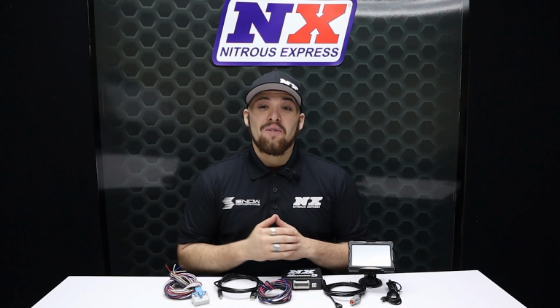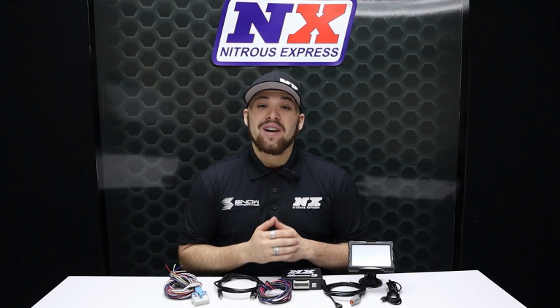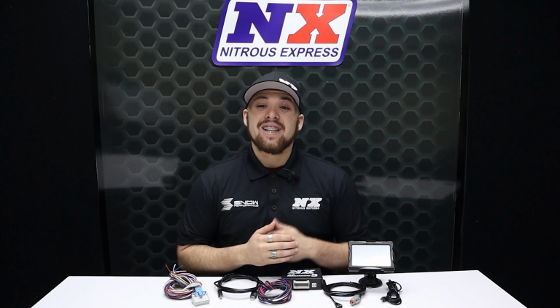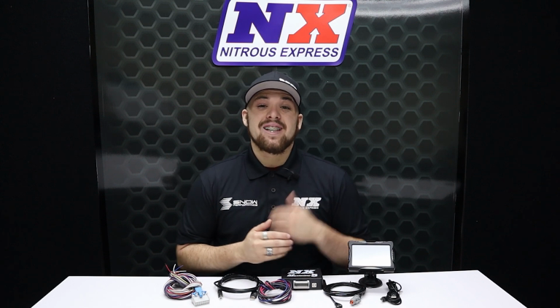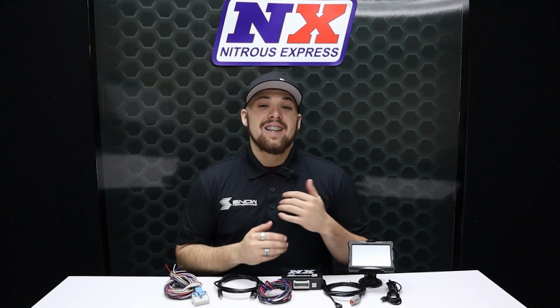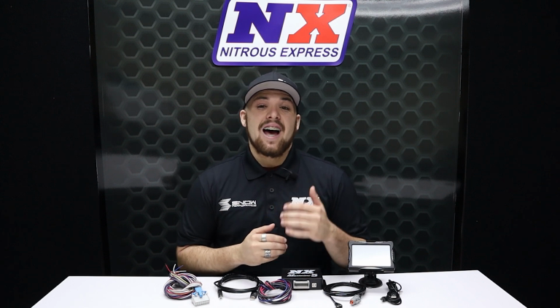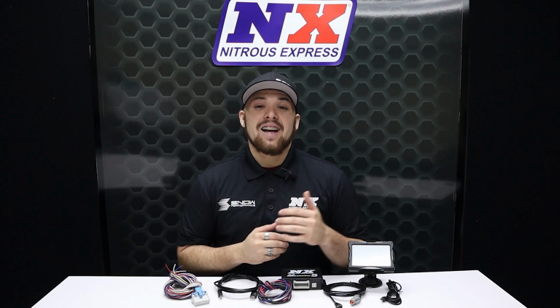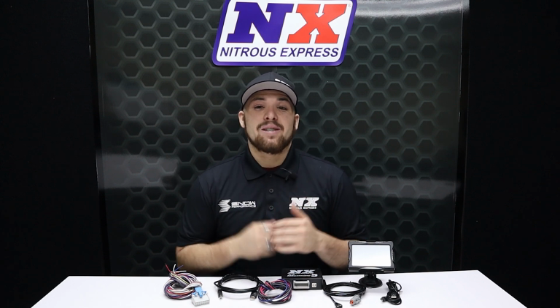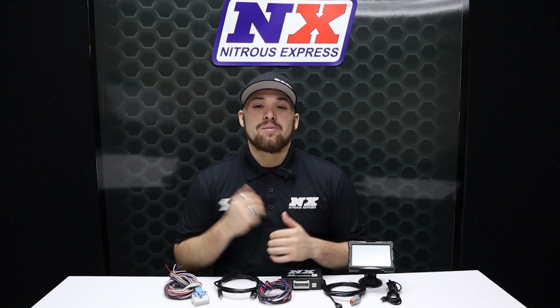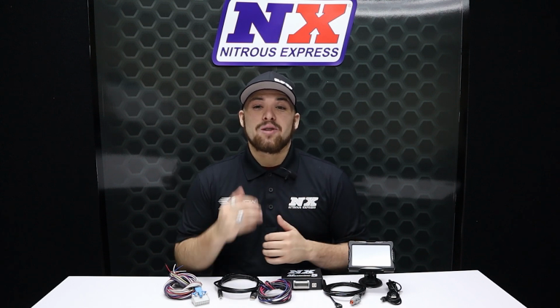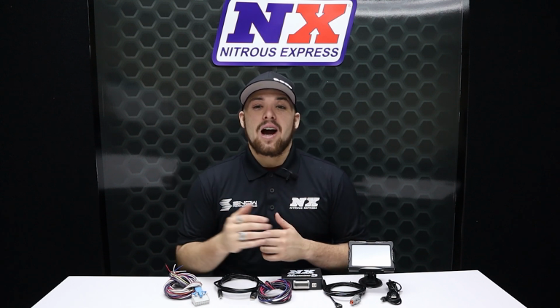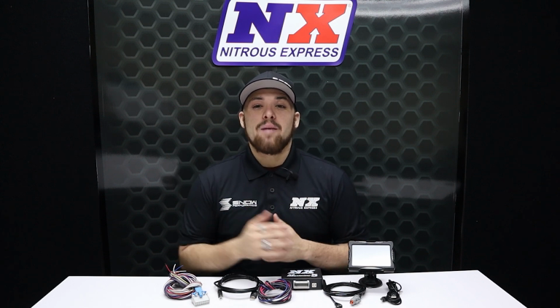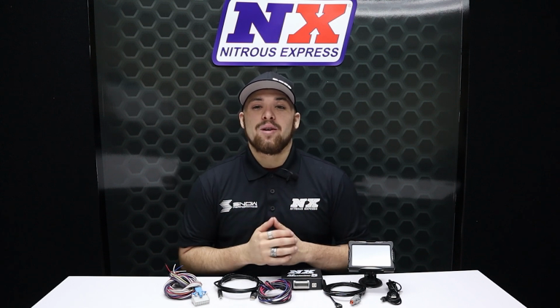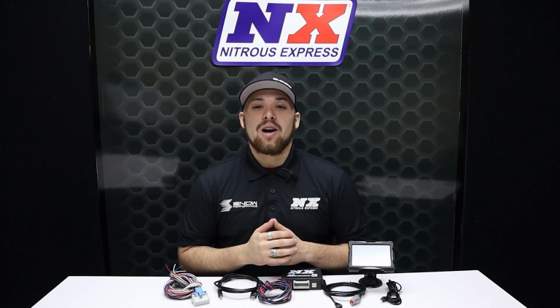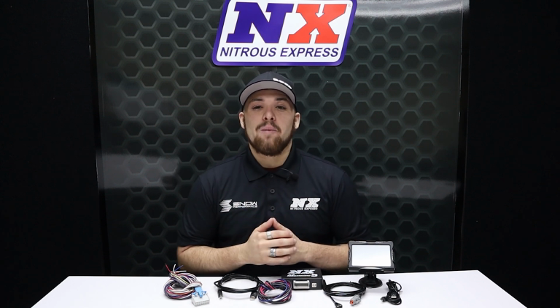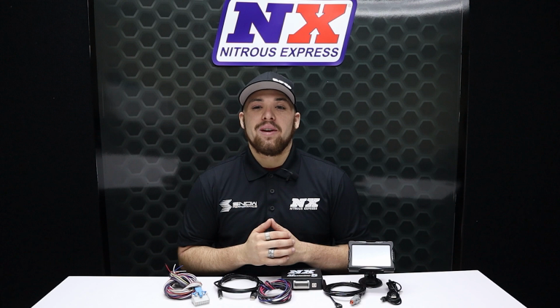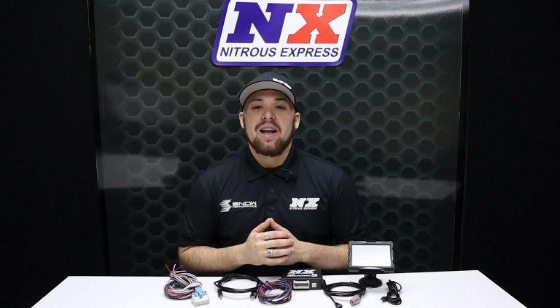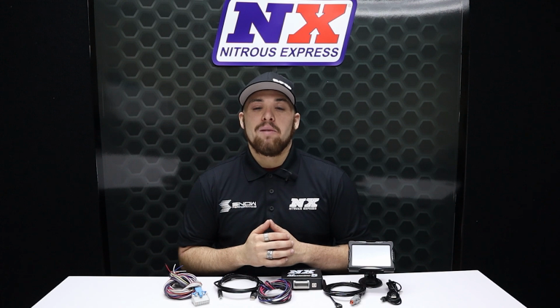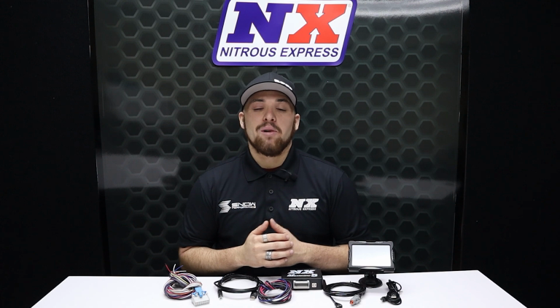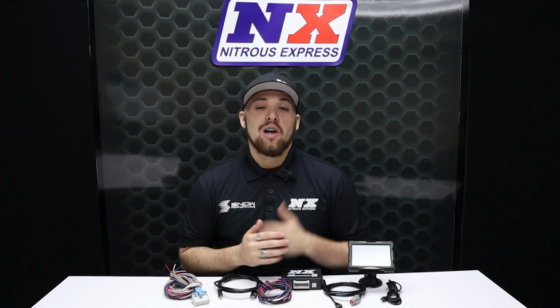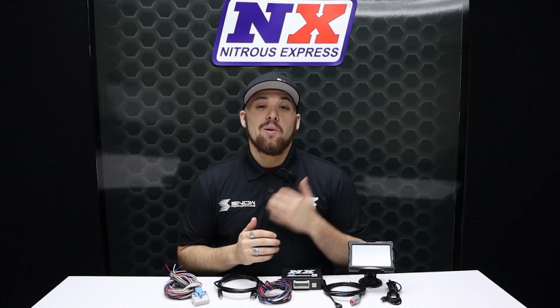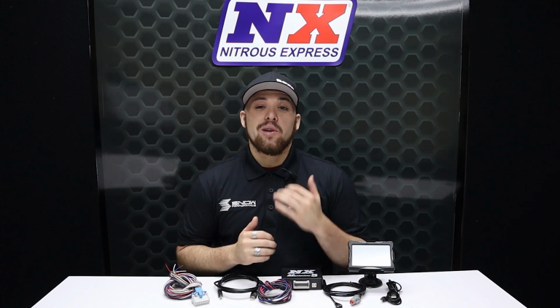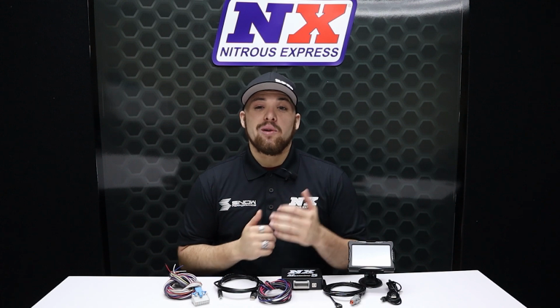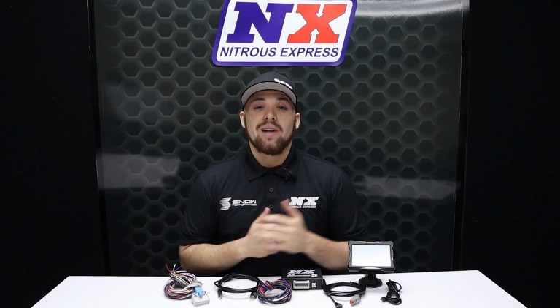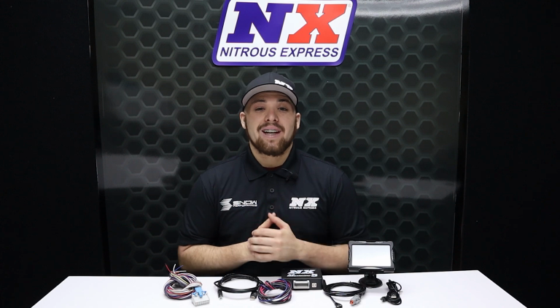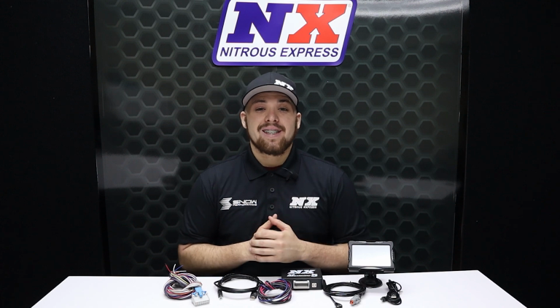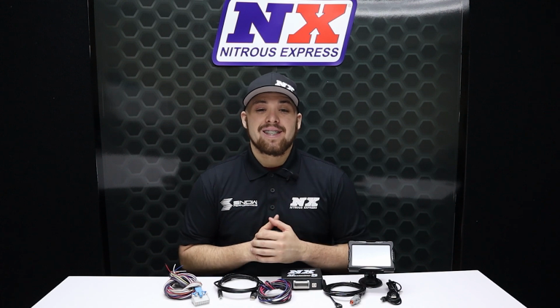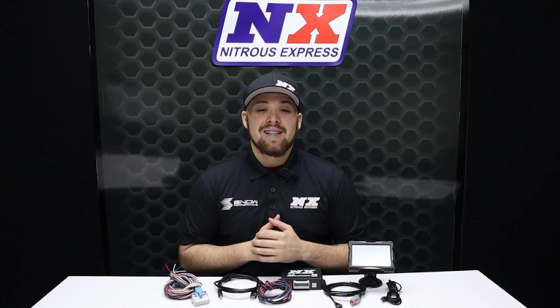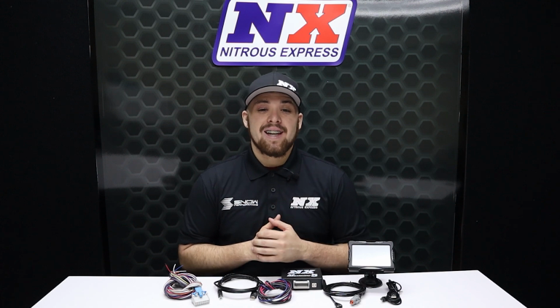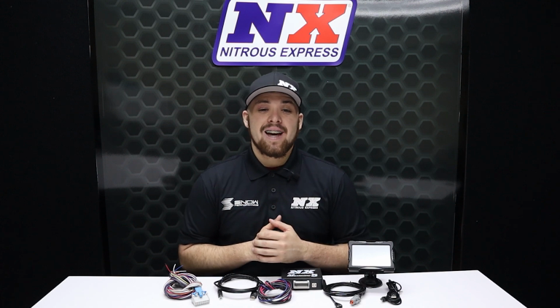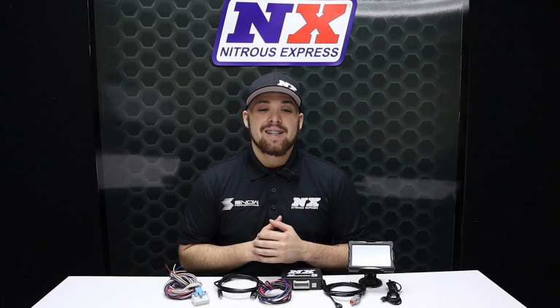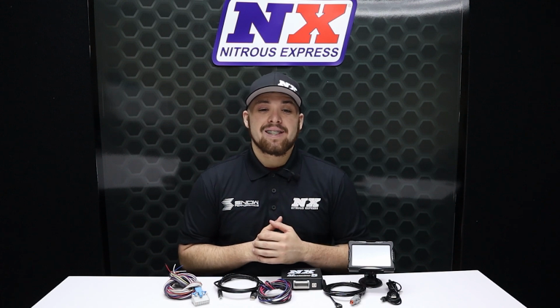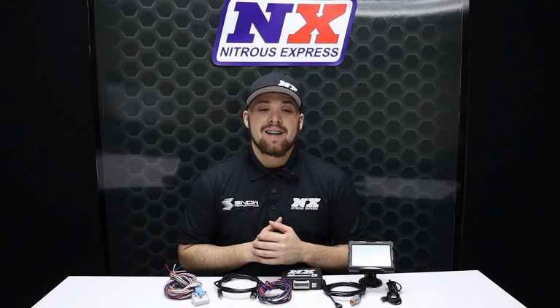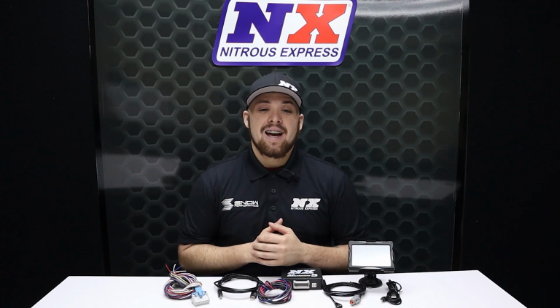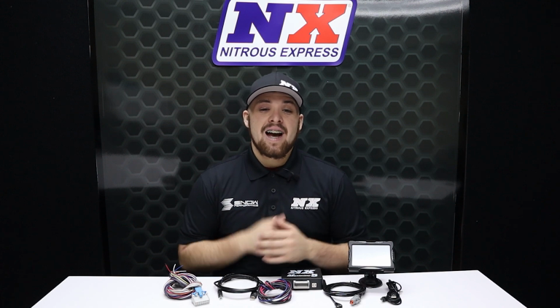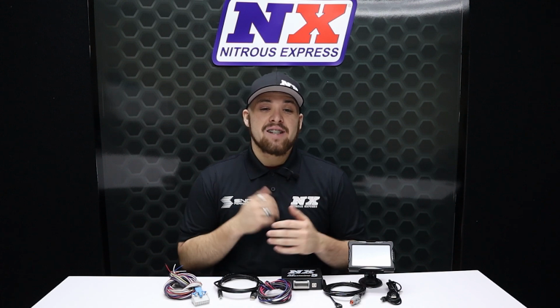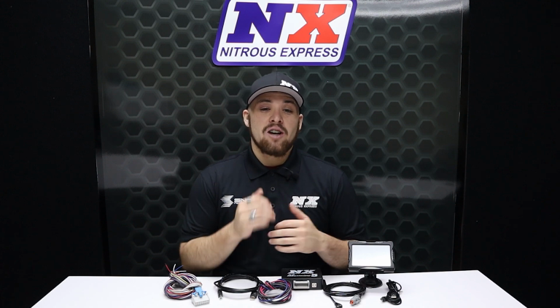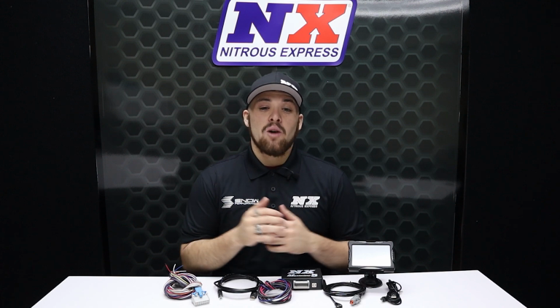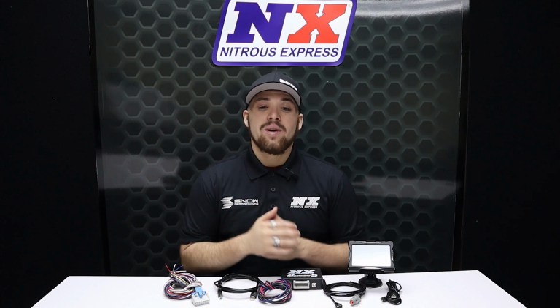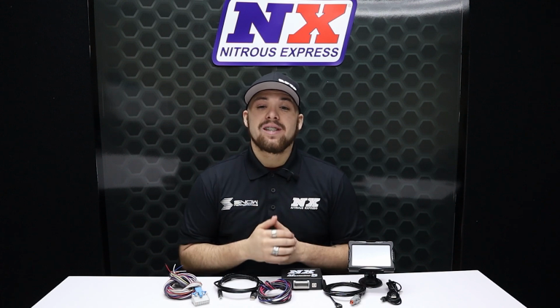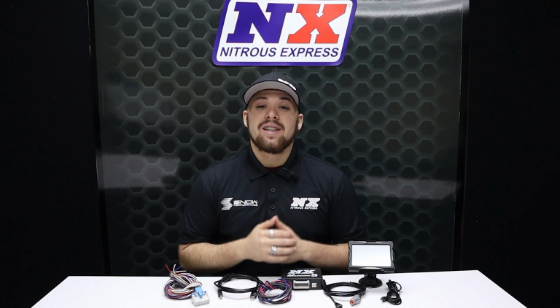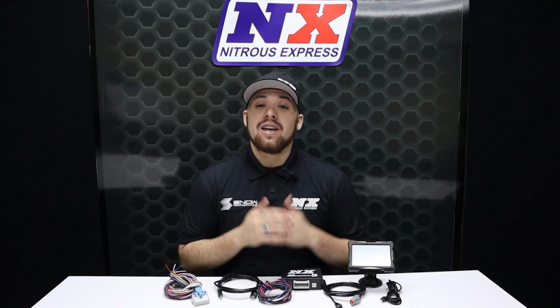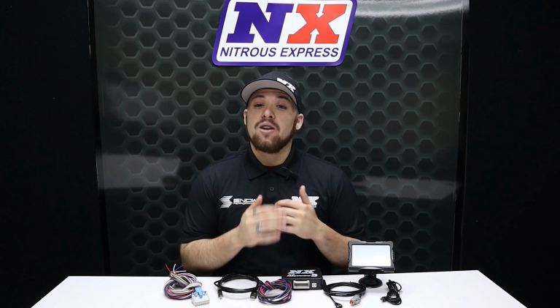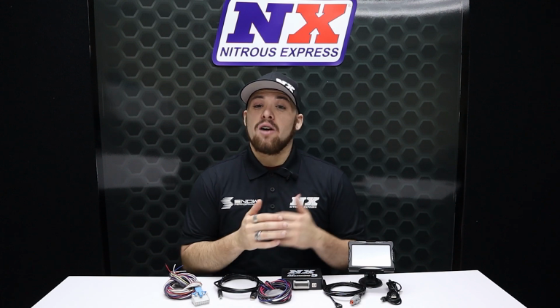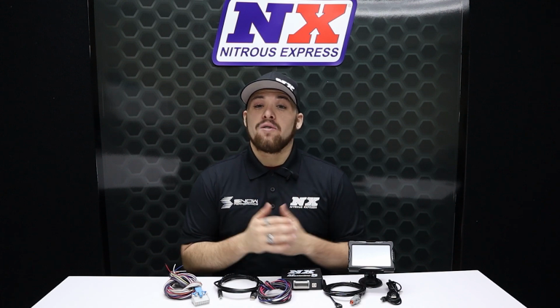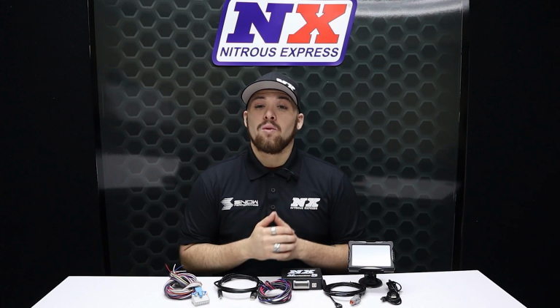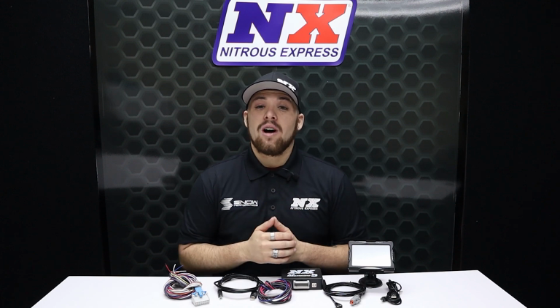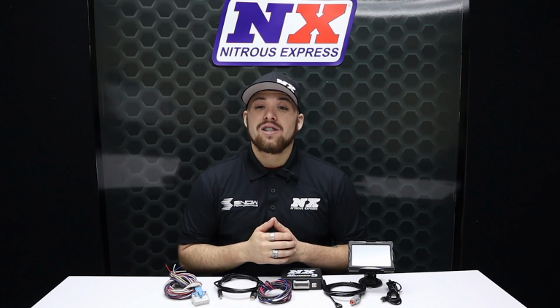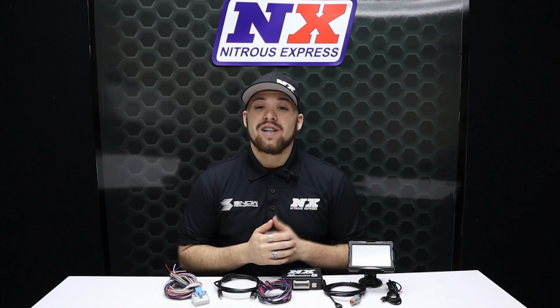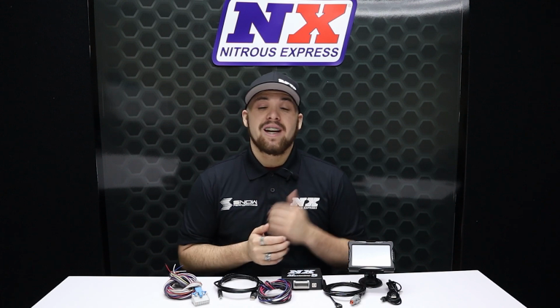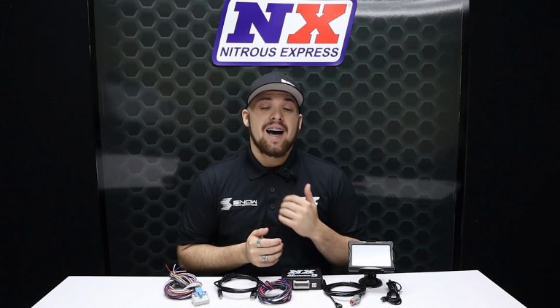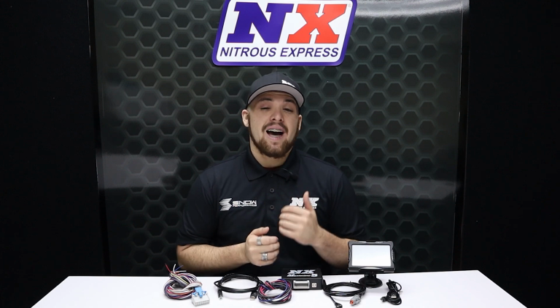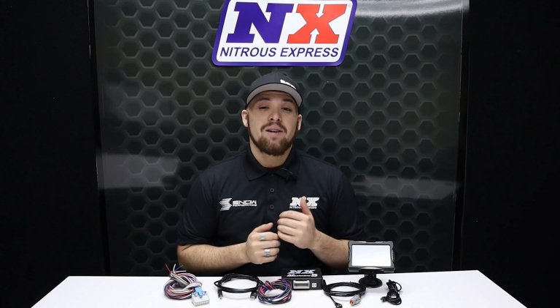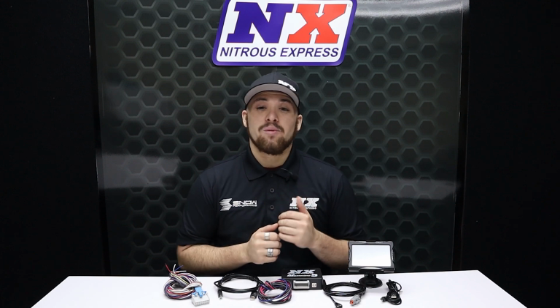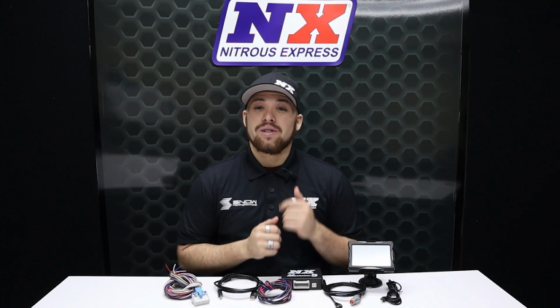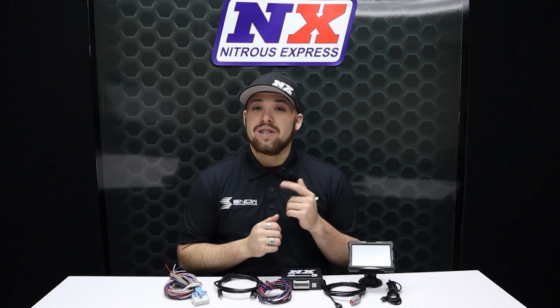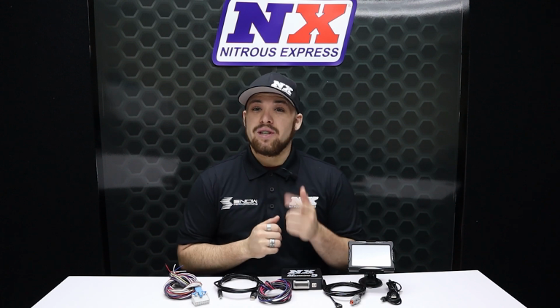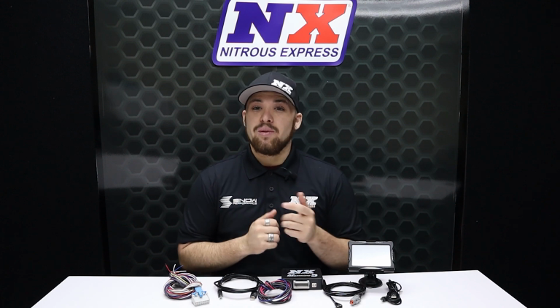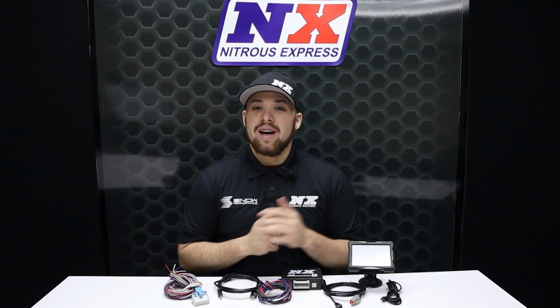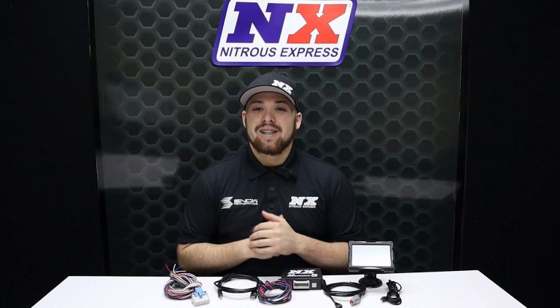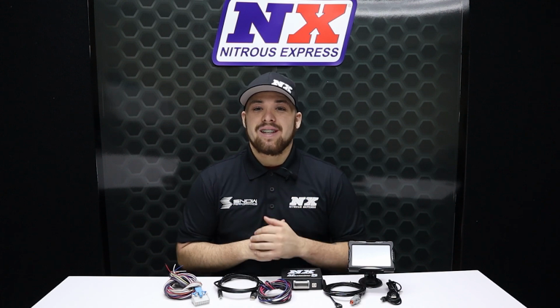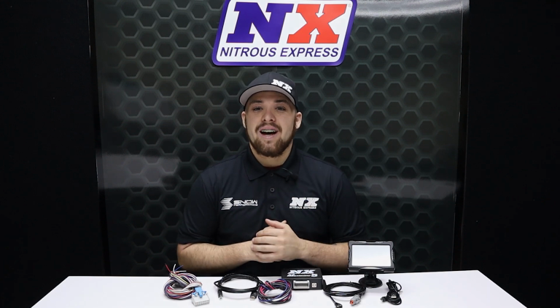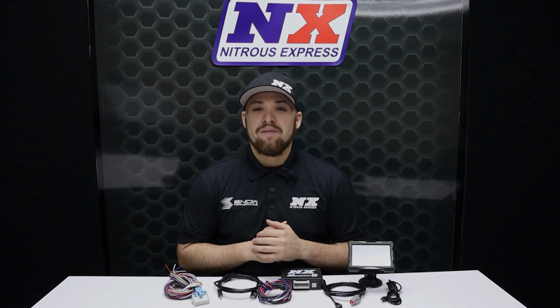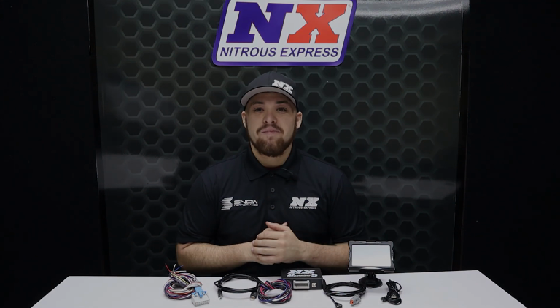Don't forget to like, subscribe, and comment down below what you'd like to see next. As always, thank you all for watching, and I will see you next time.